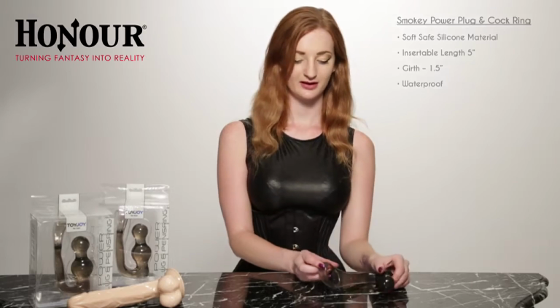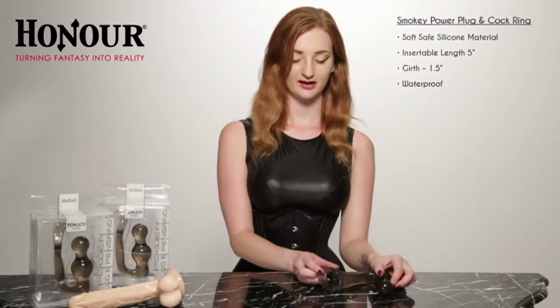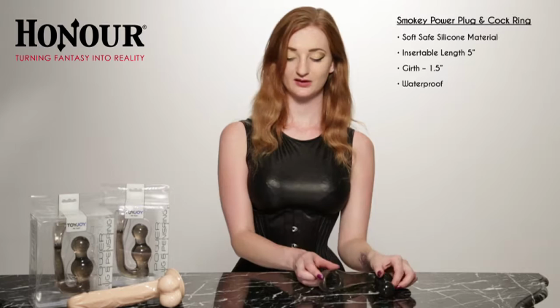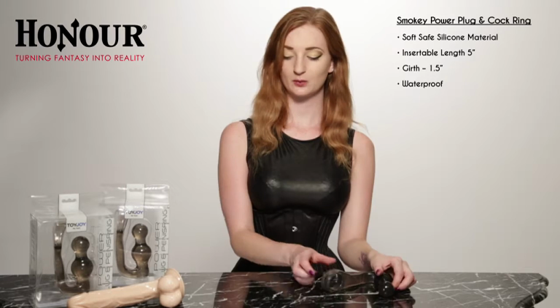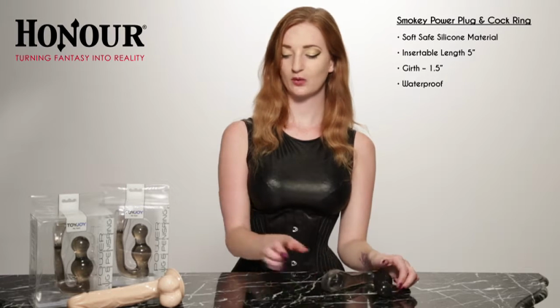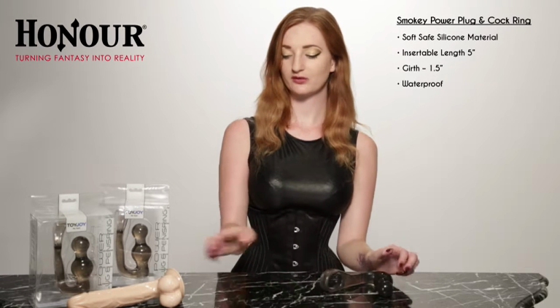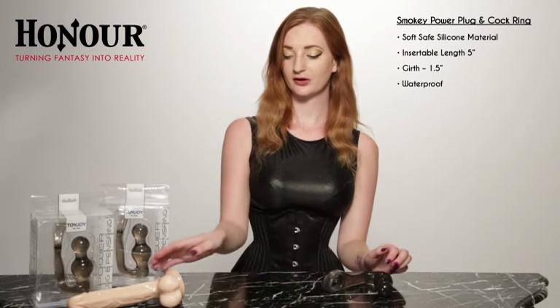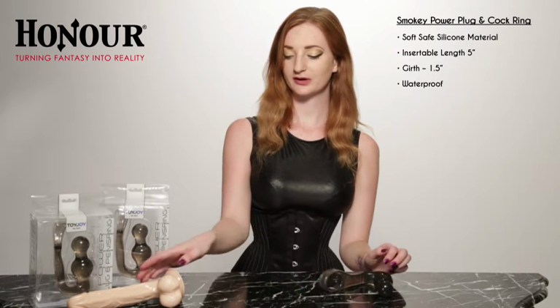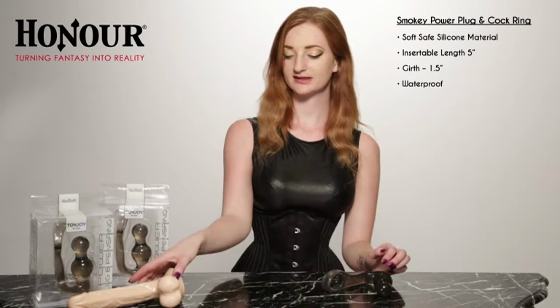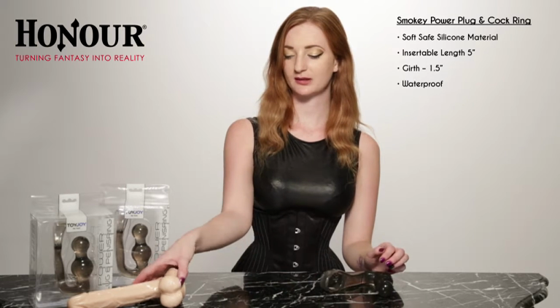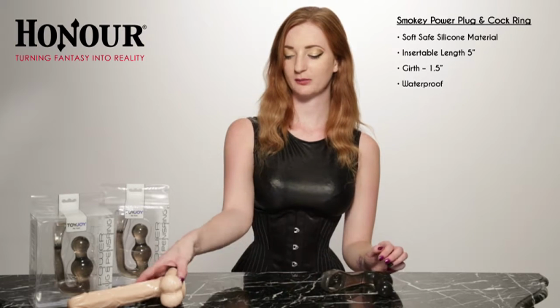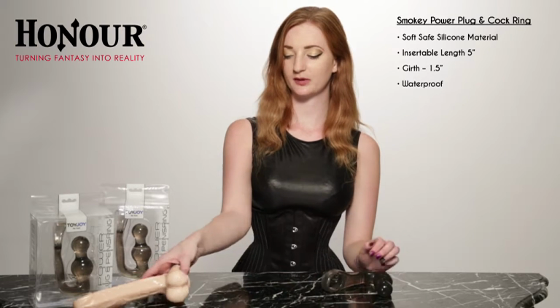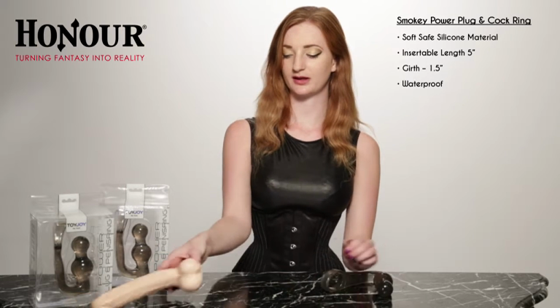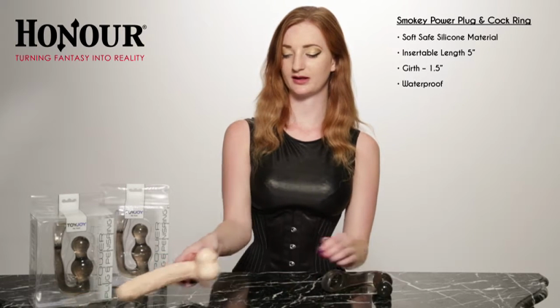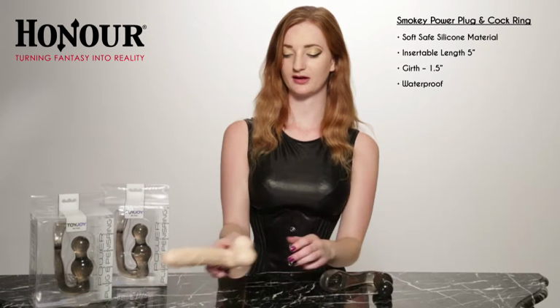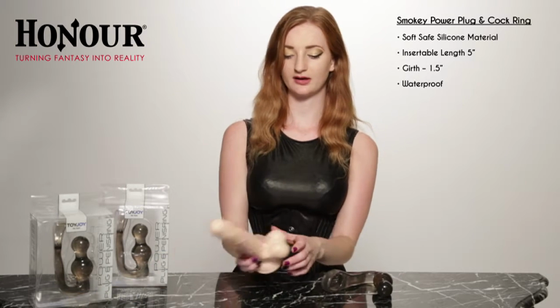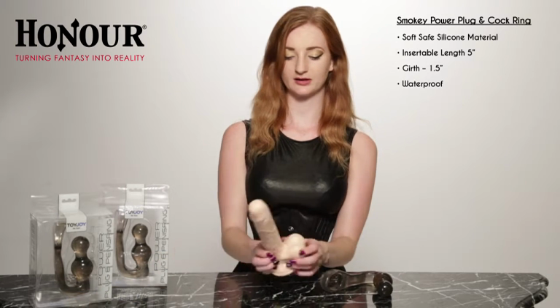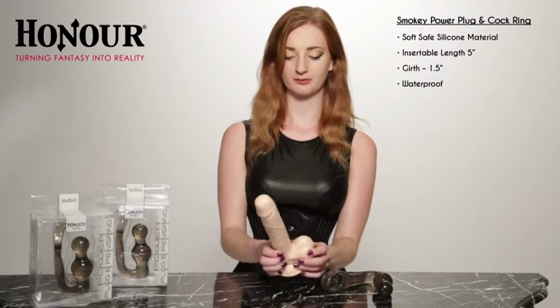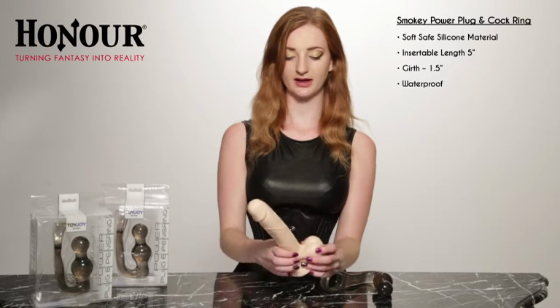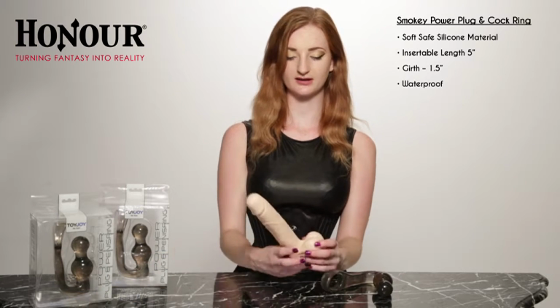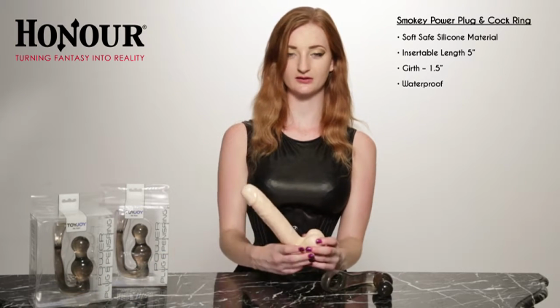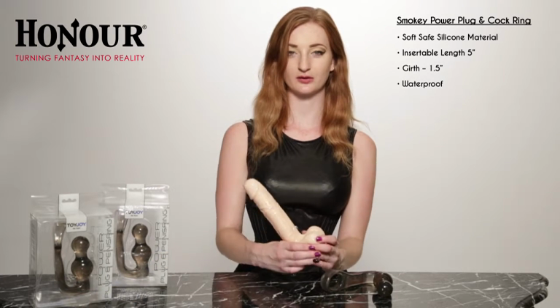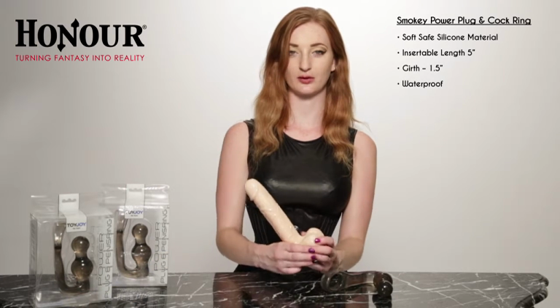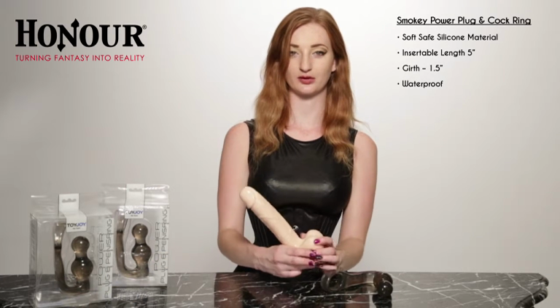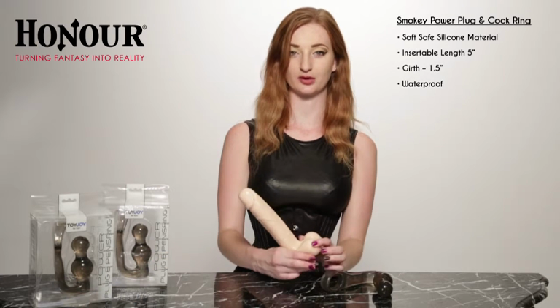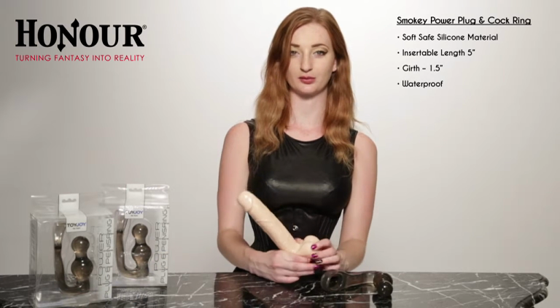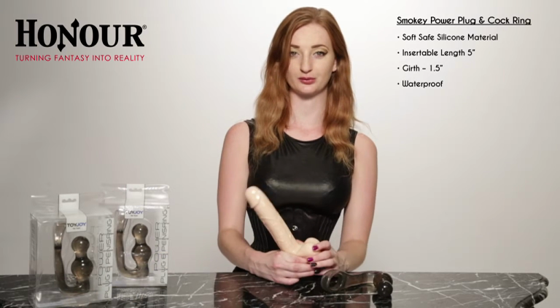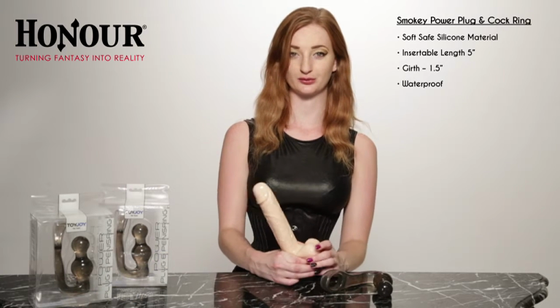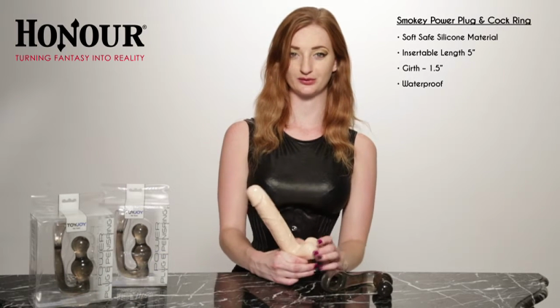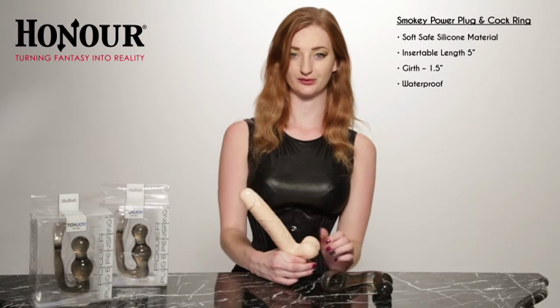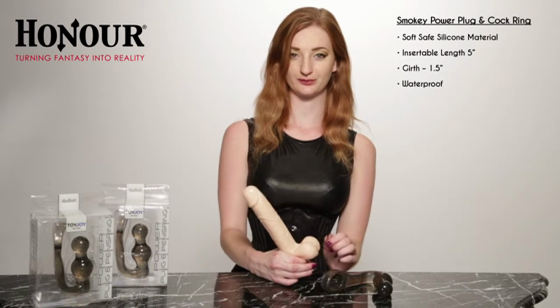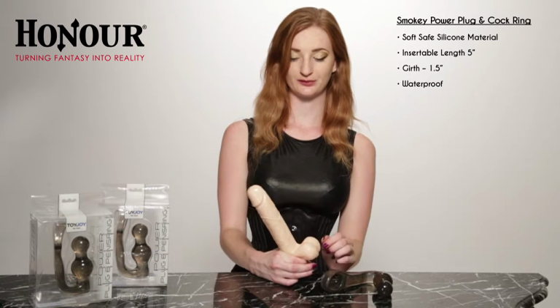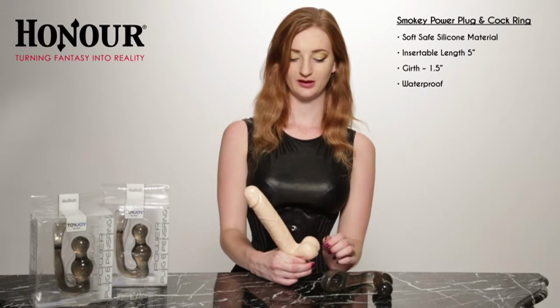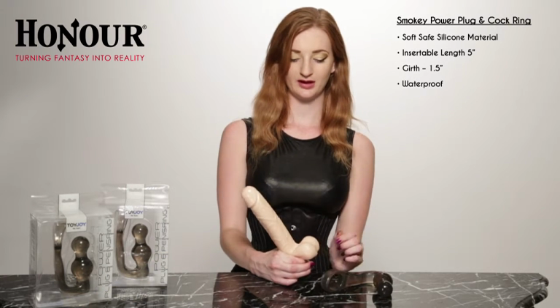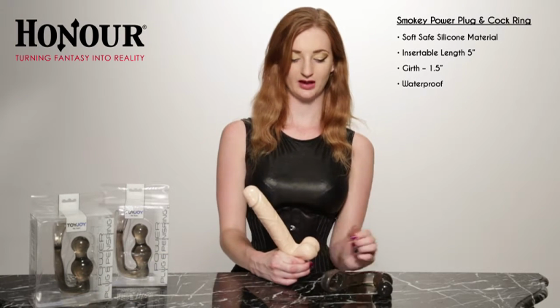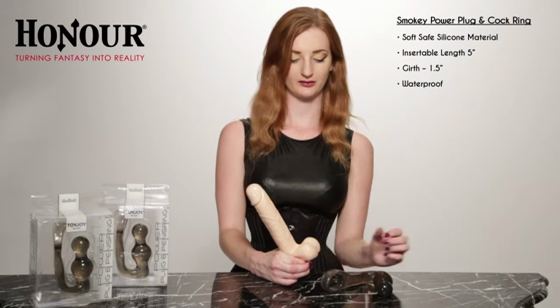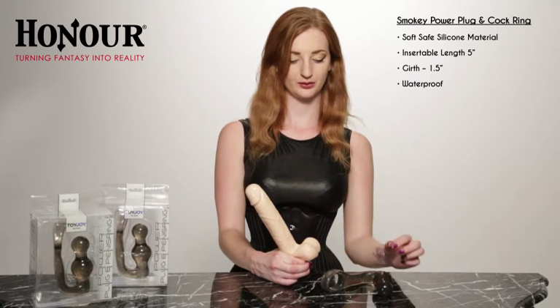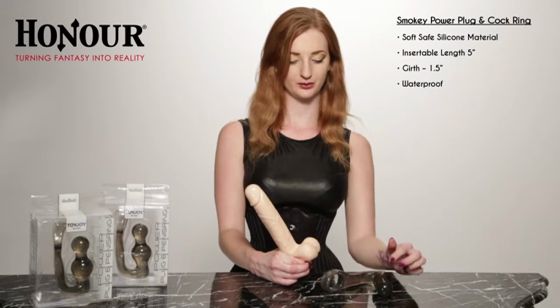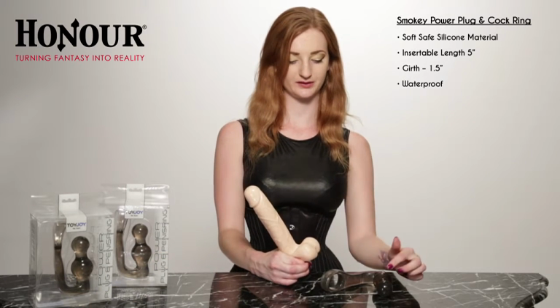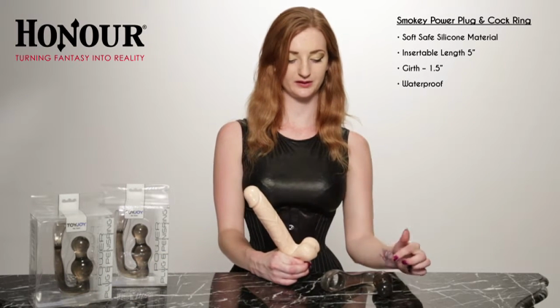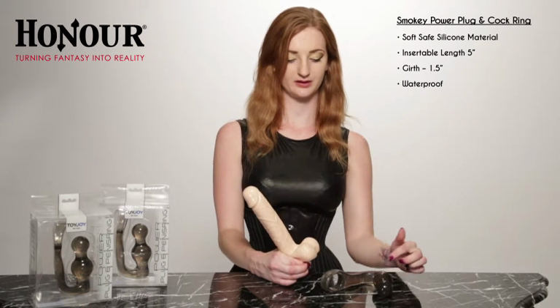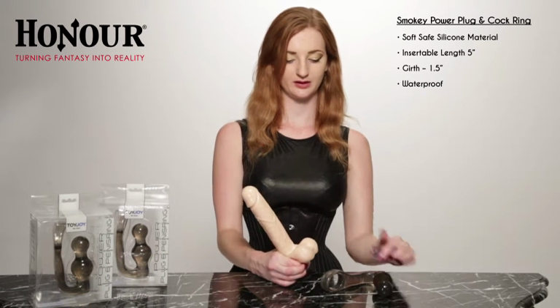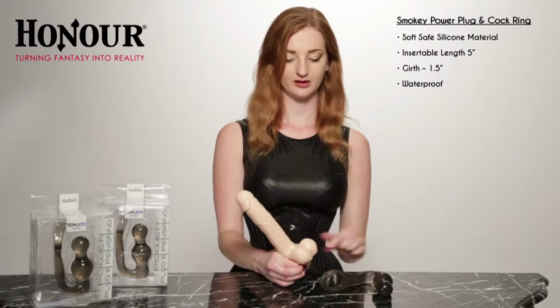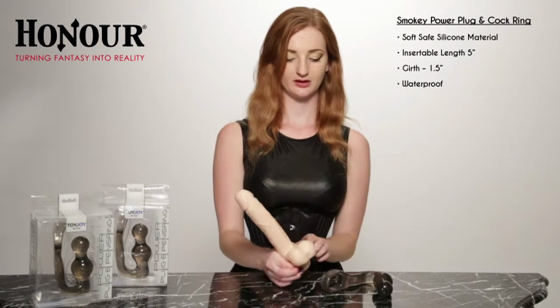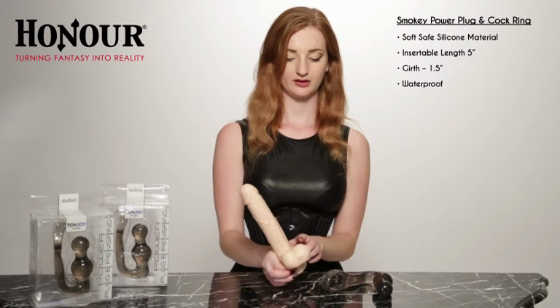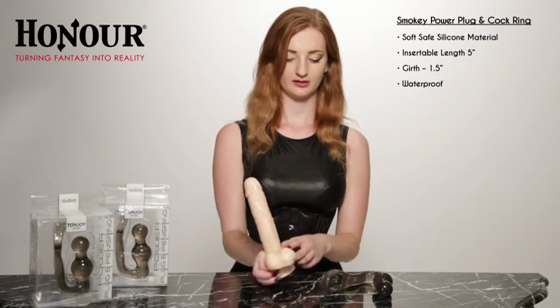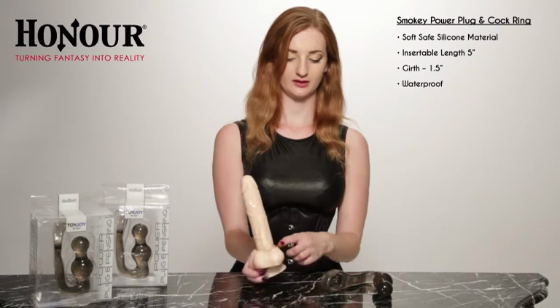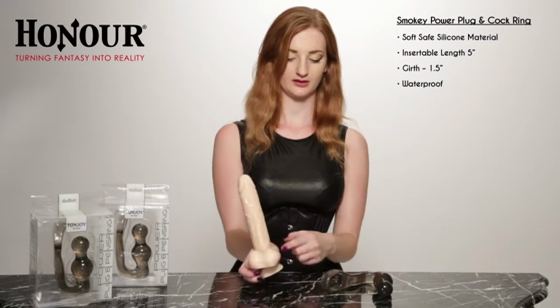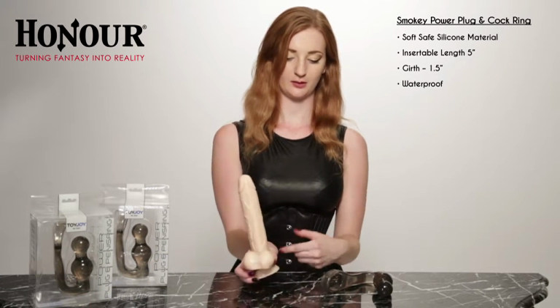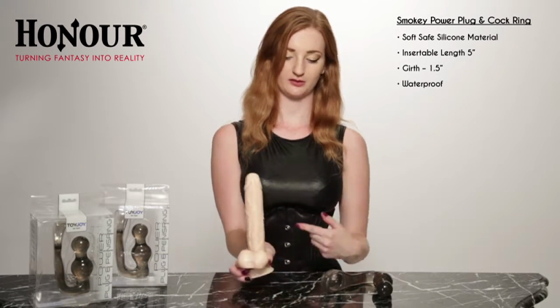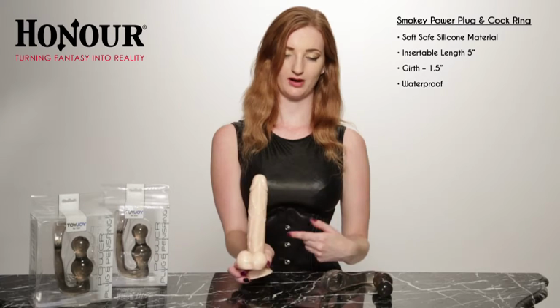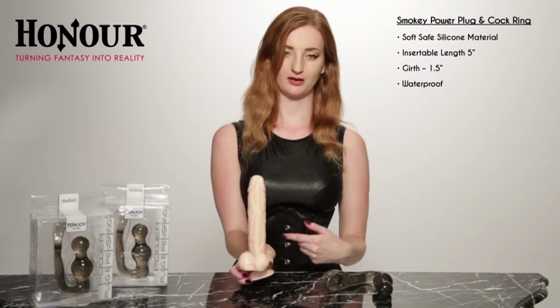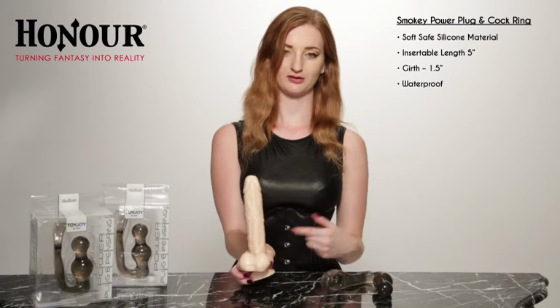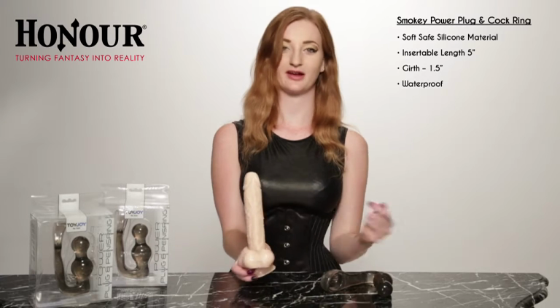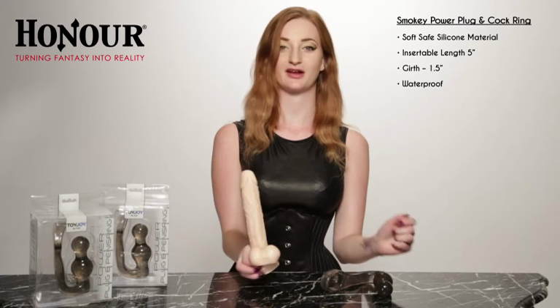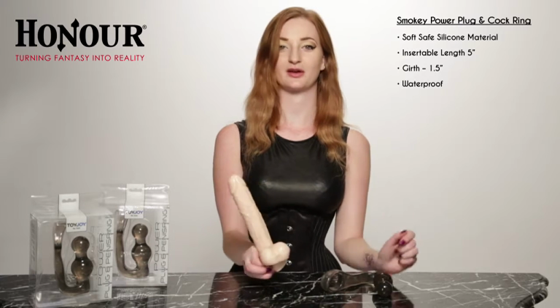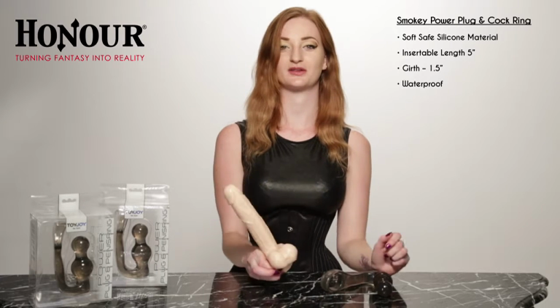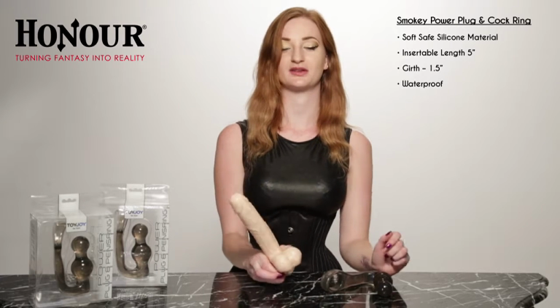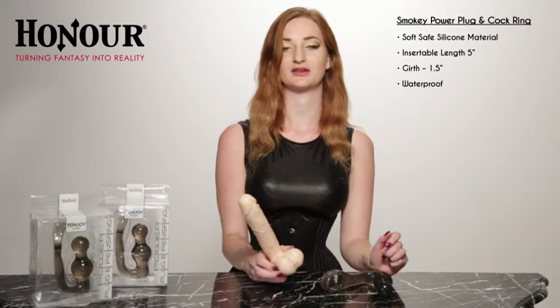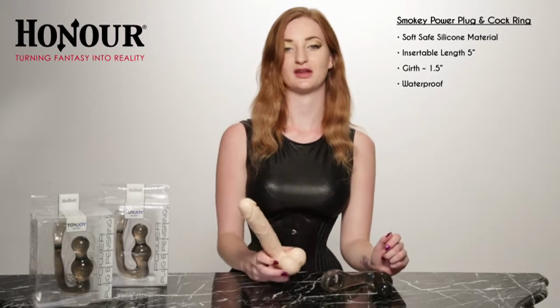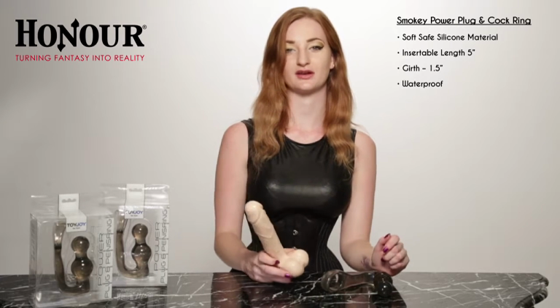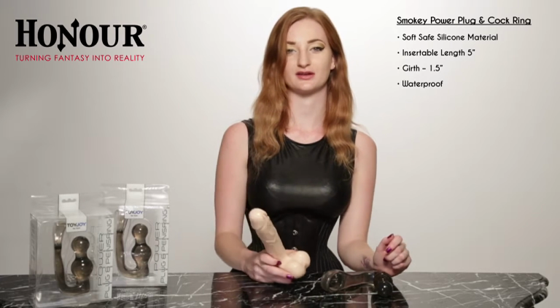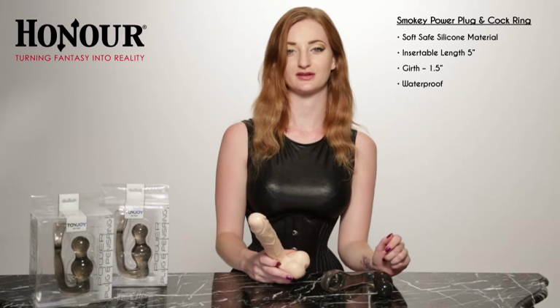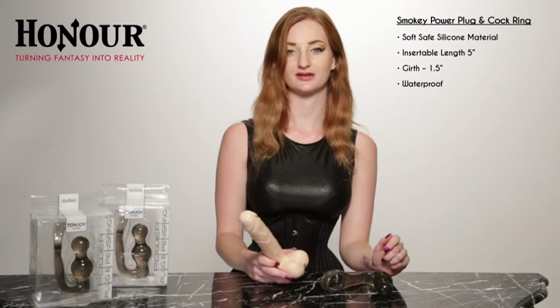It's worn very simply at the base of the cock and the balls, and of course this comes around and goes into the anus.